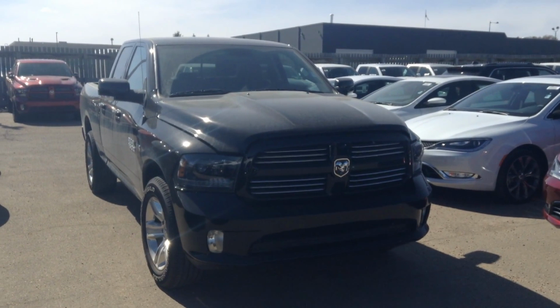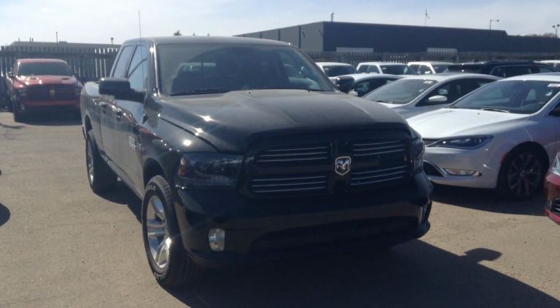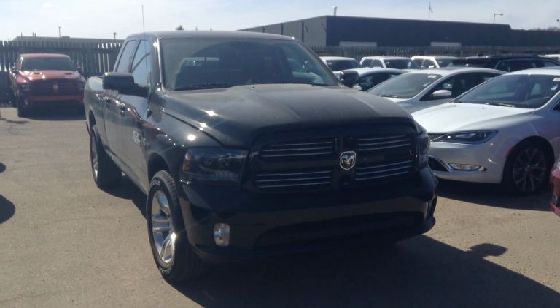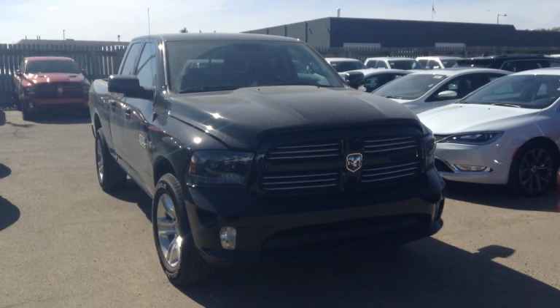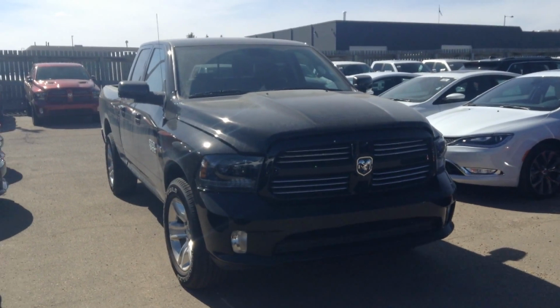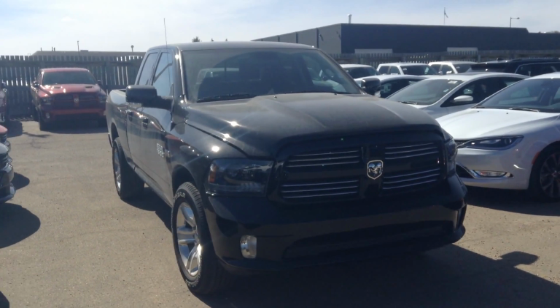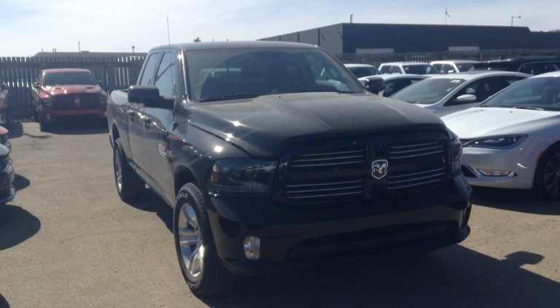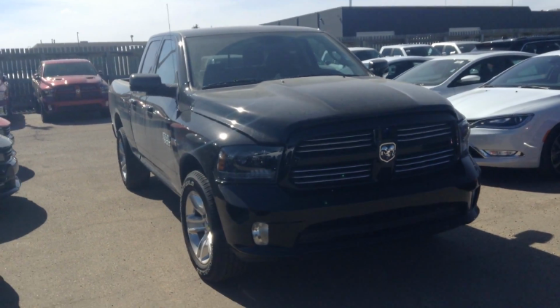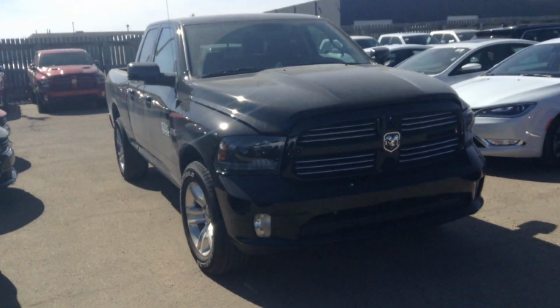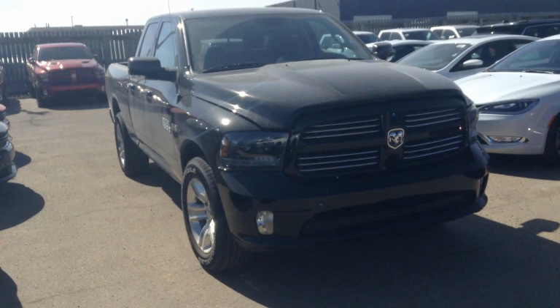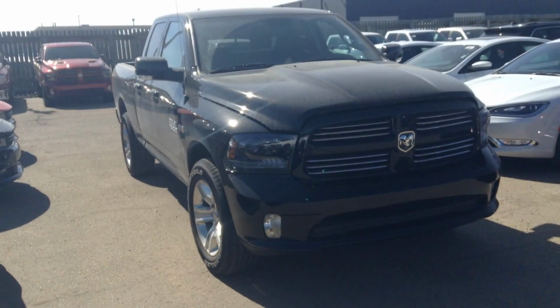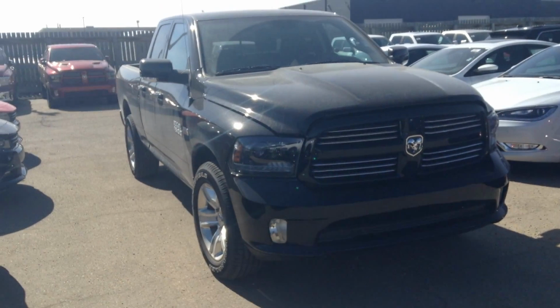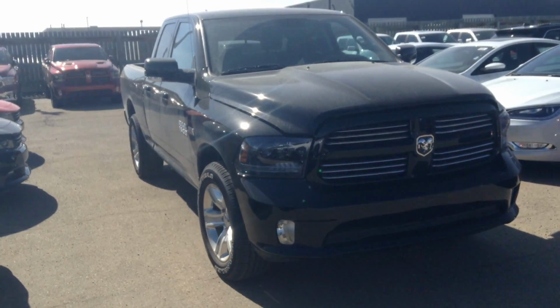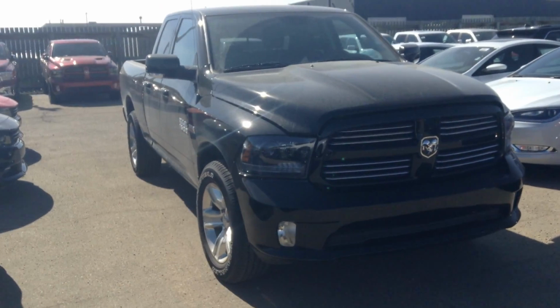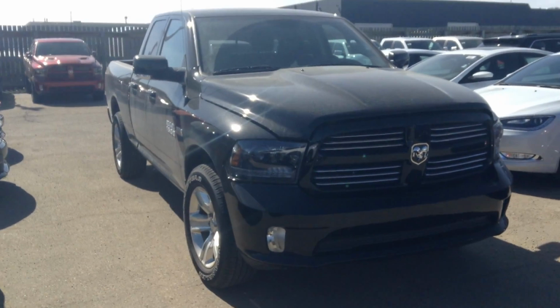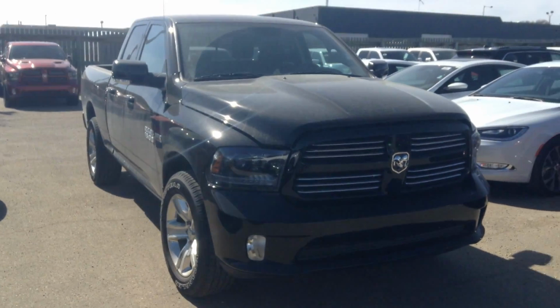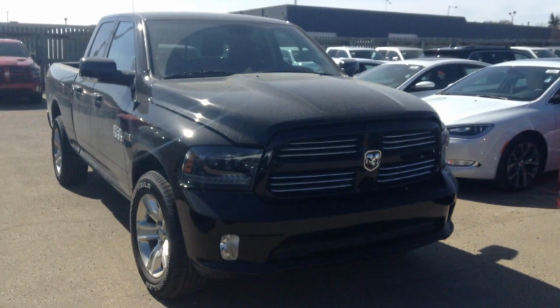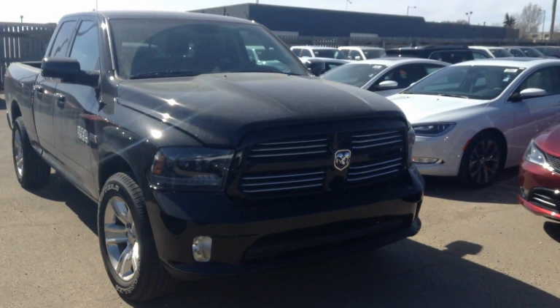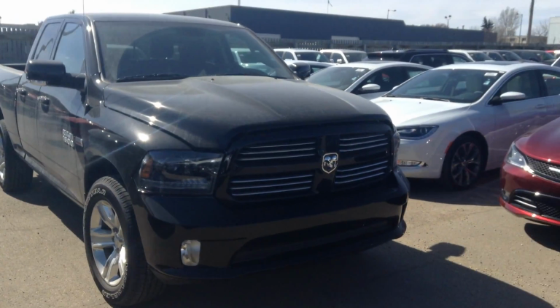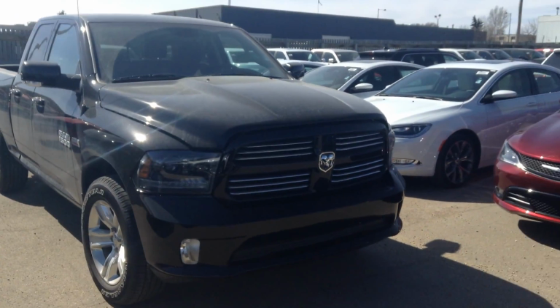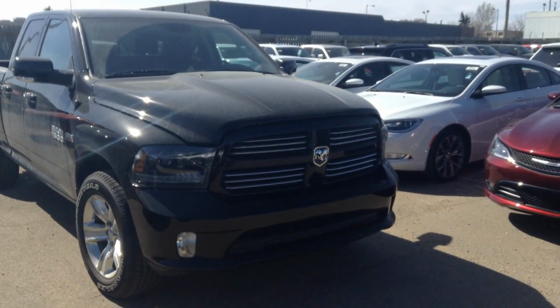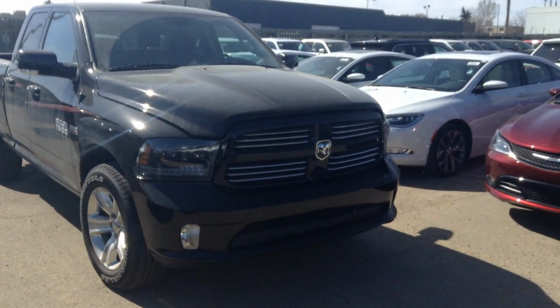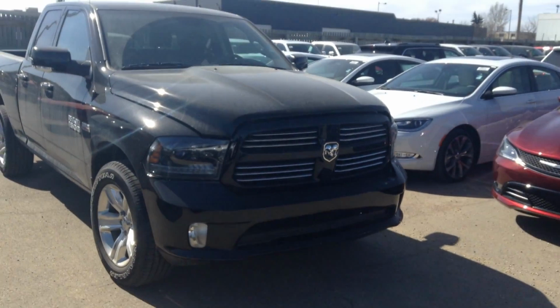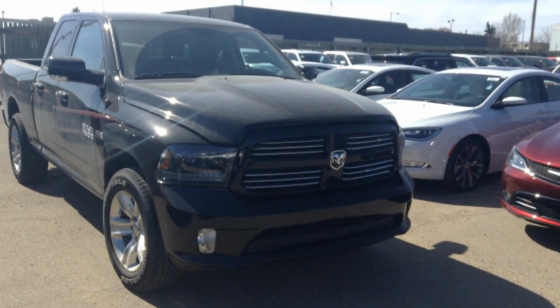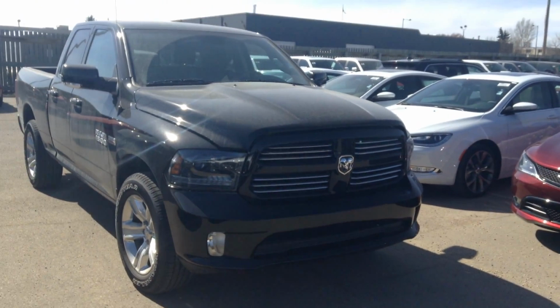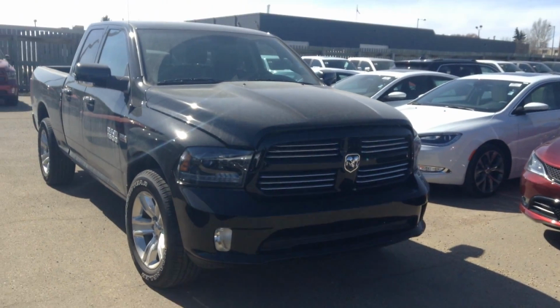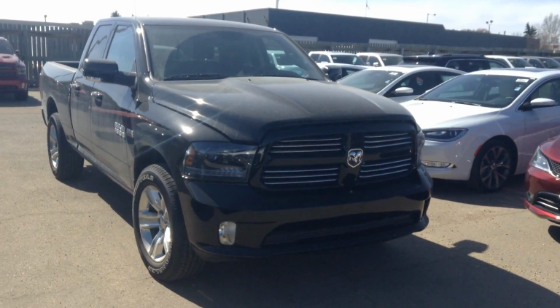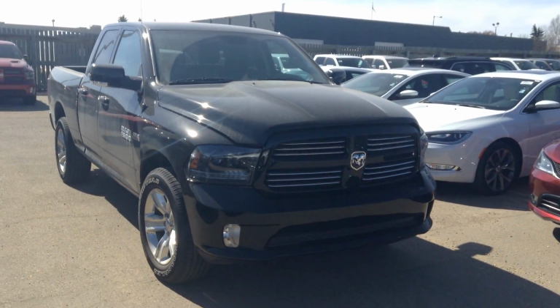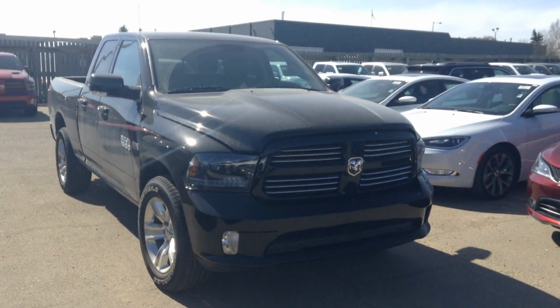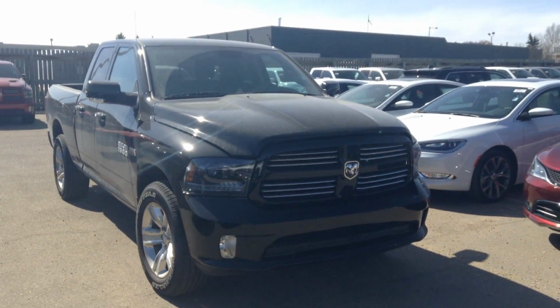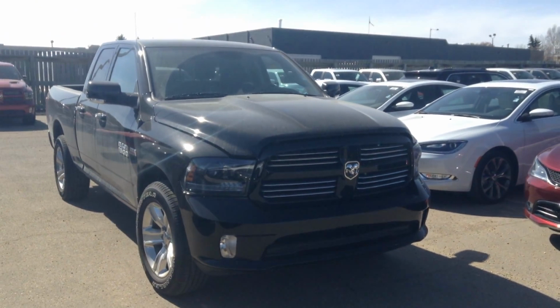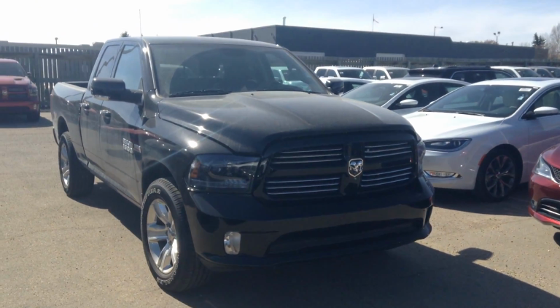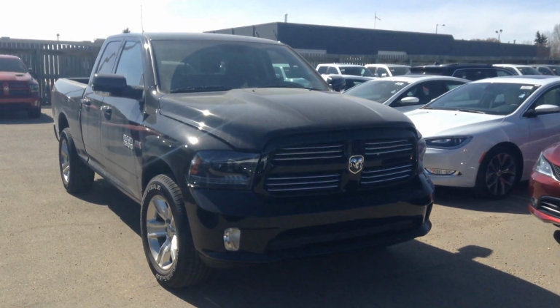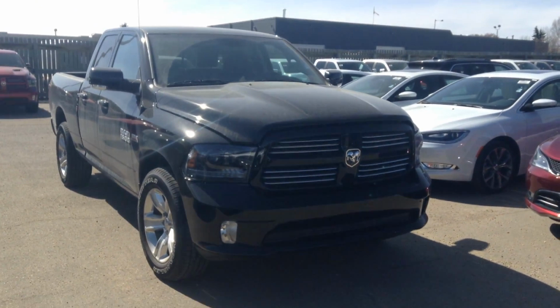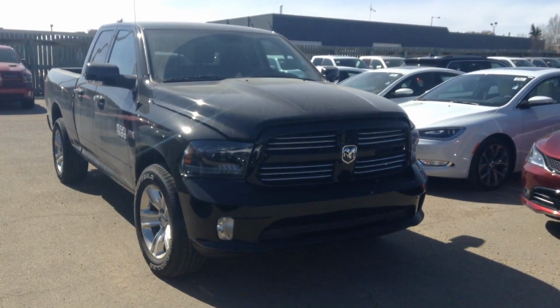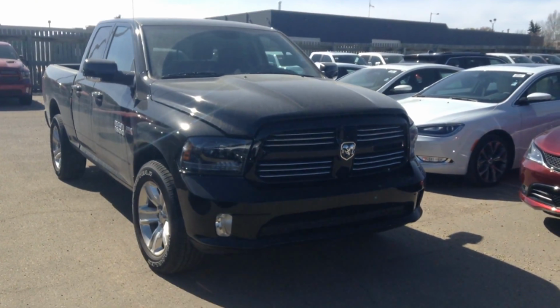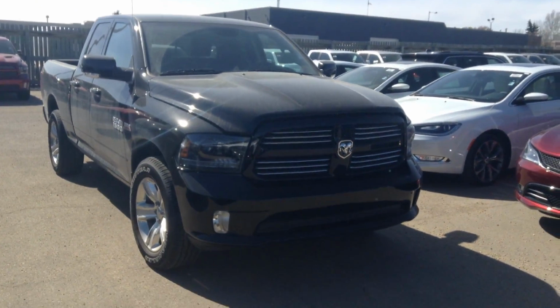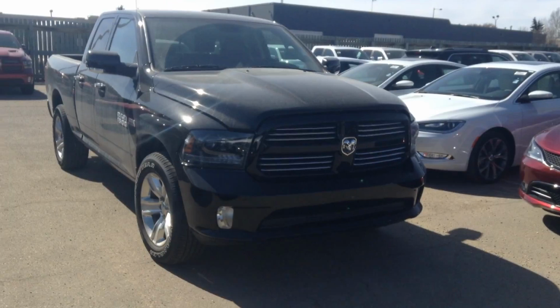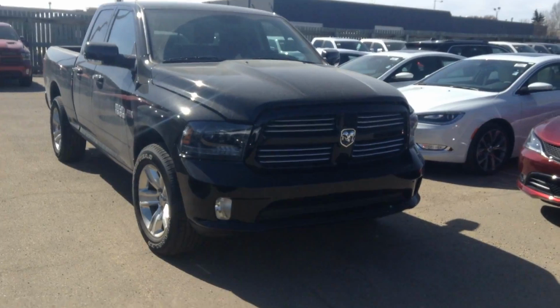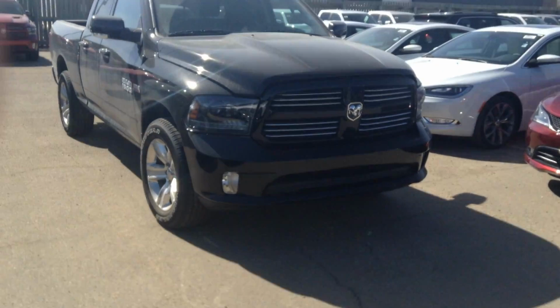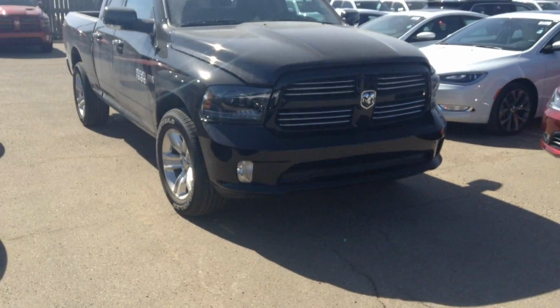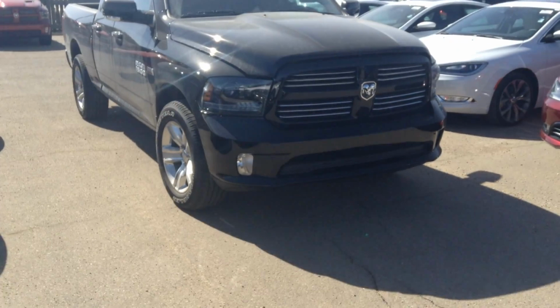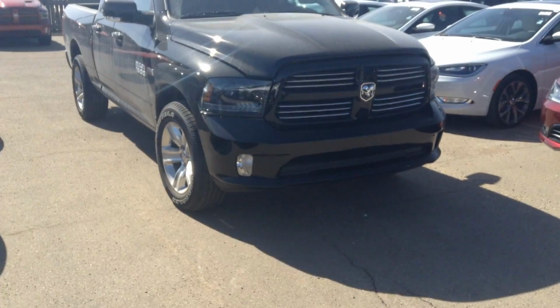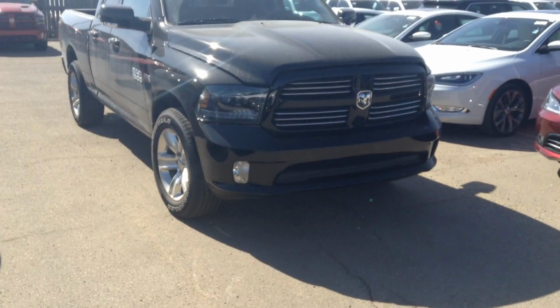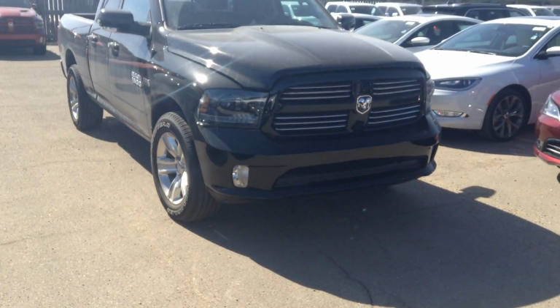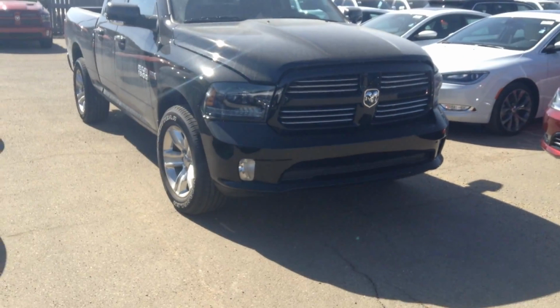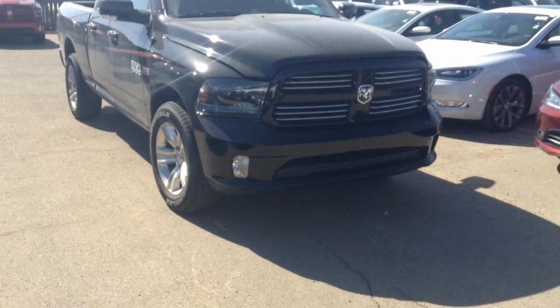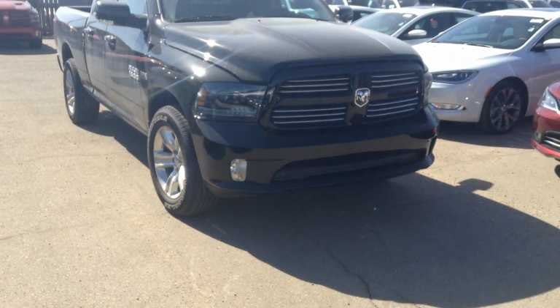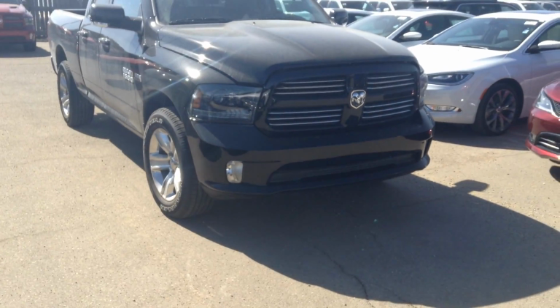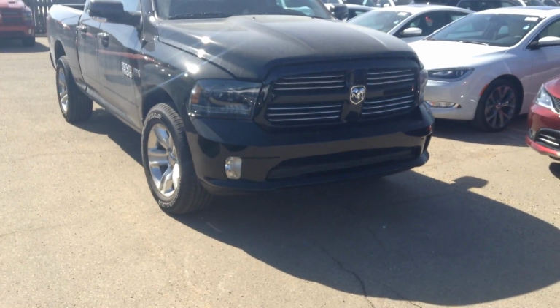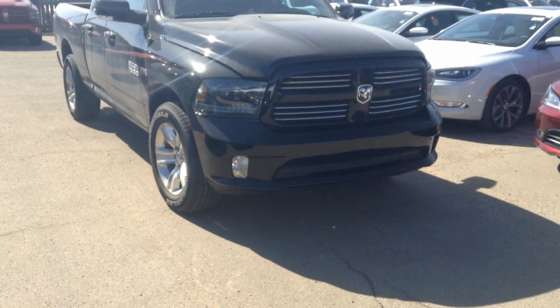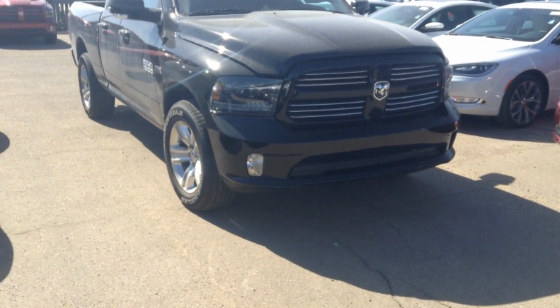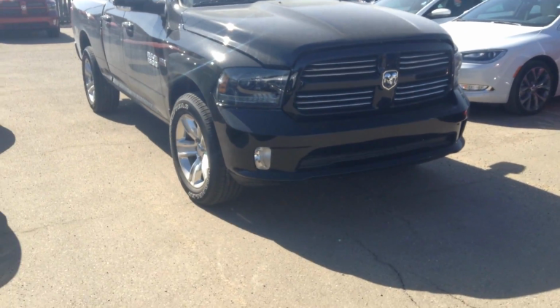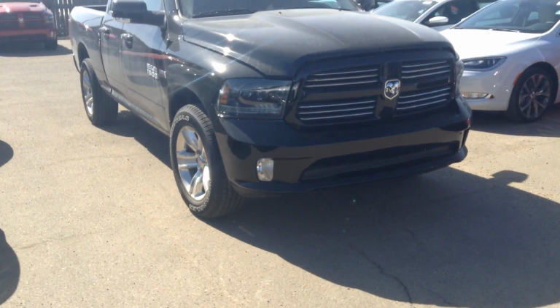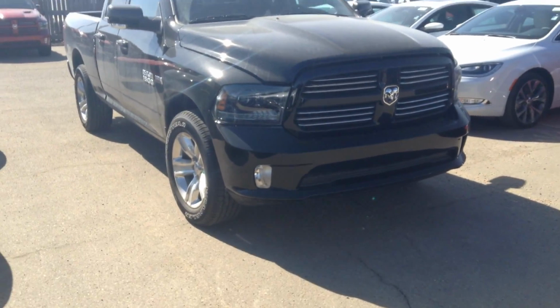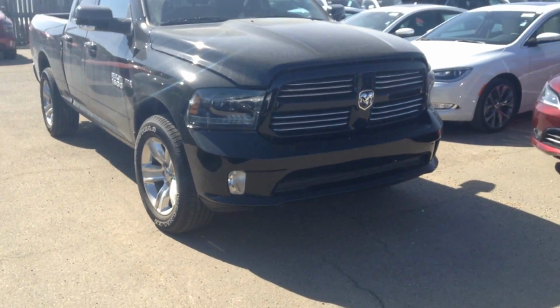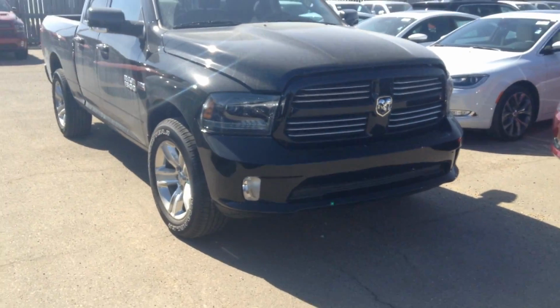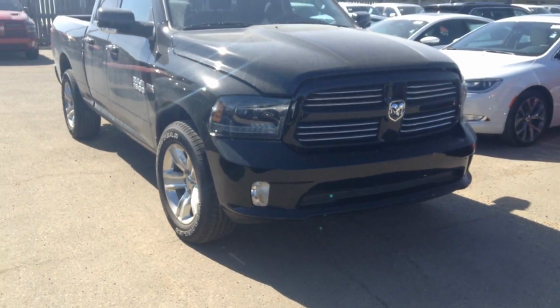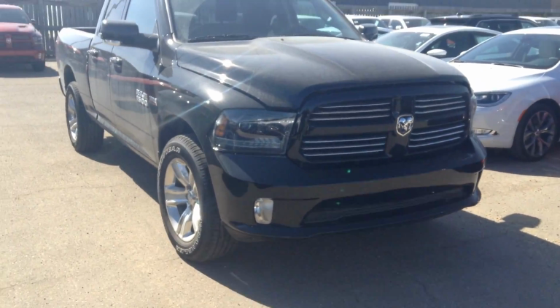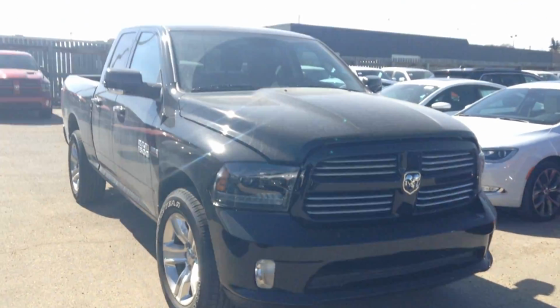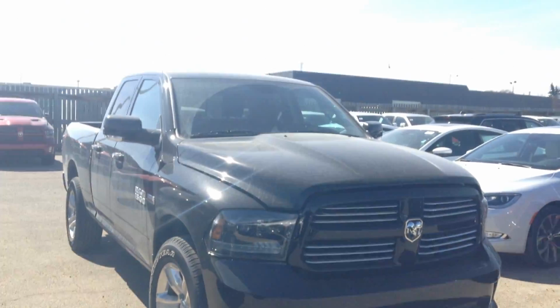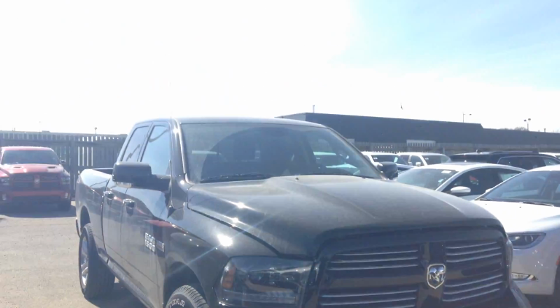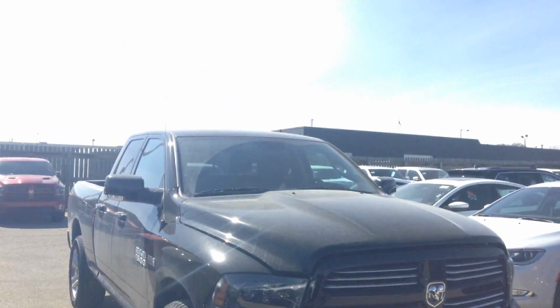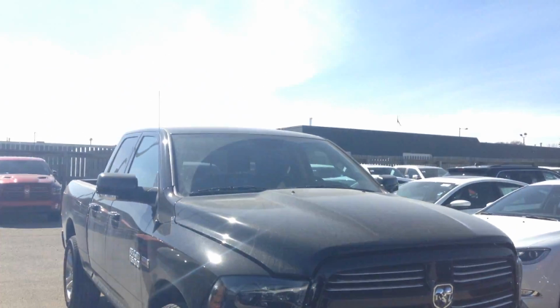Hi Fred, it's Dyson here at Londonderry Dodge. I understand you inquired about this sport. I thought I'd give you a walk around video just so you have an idea of what it's about.